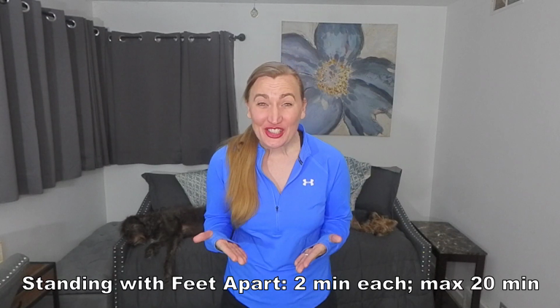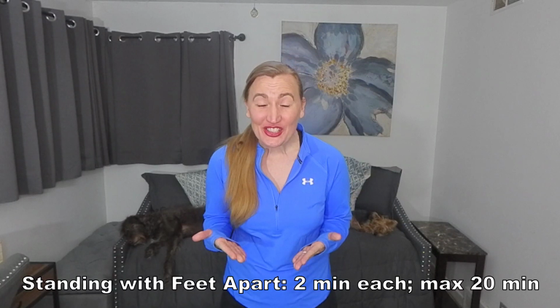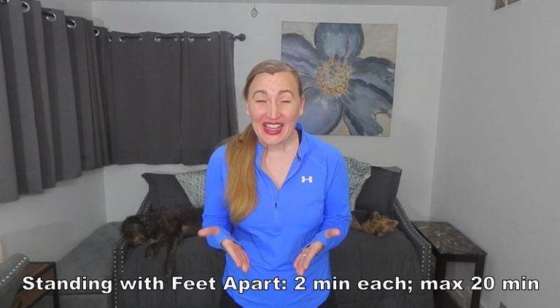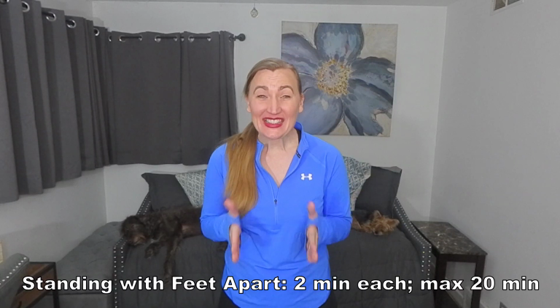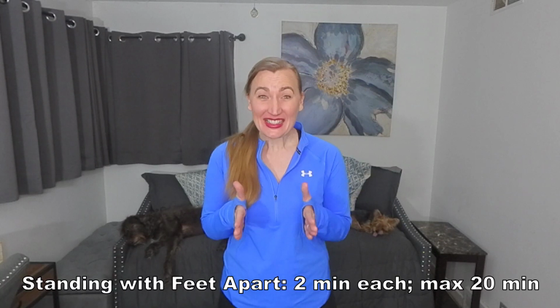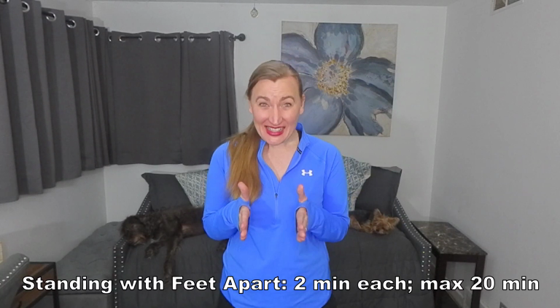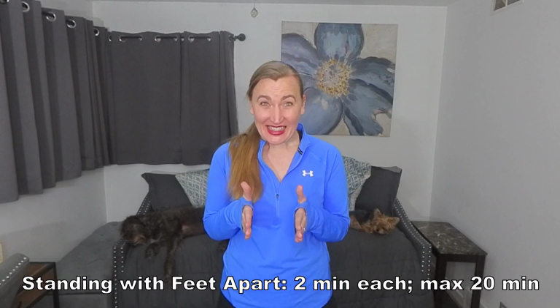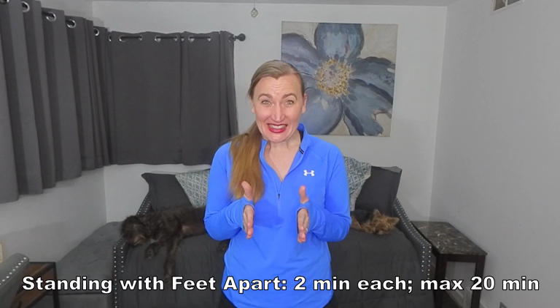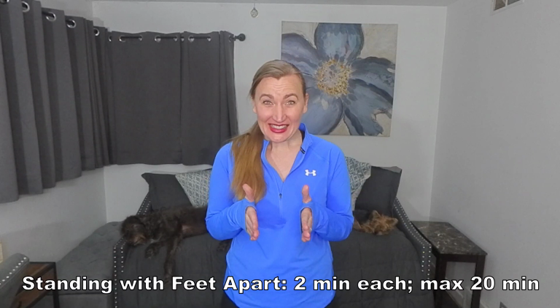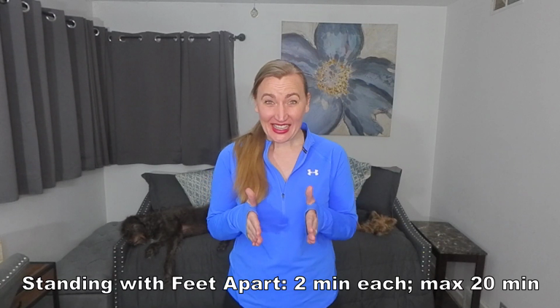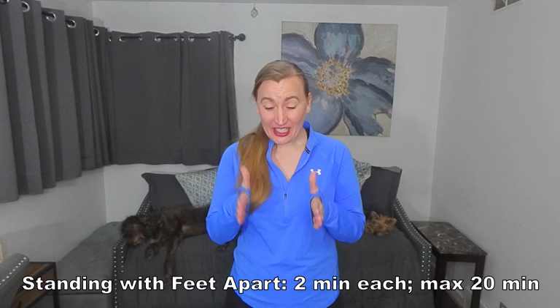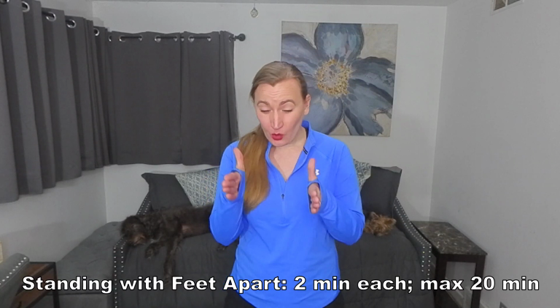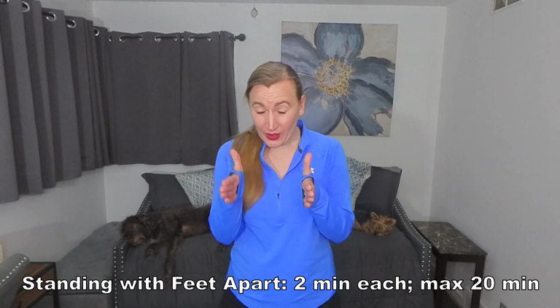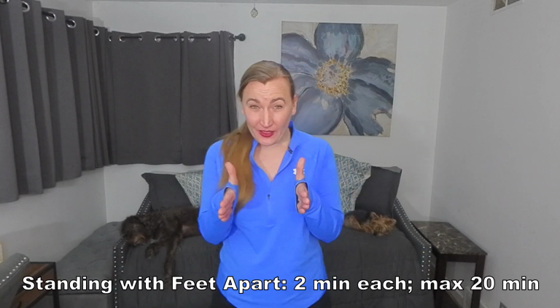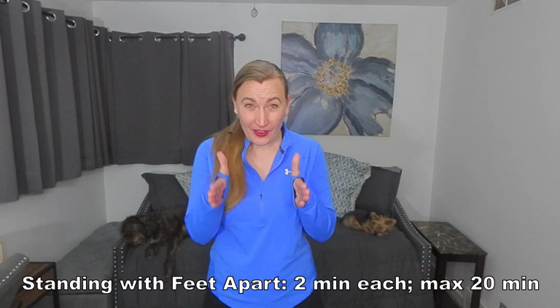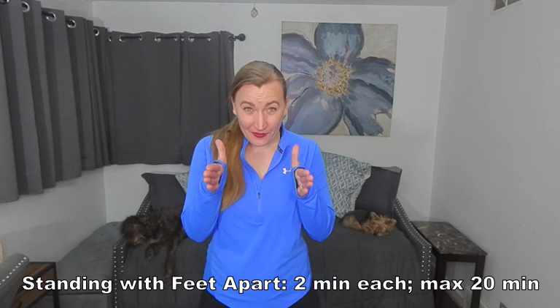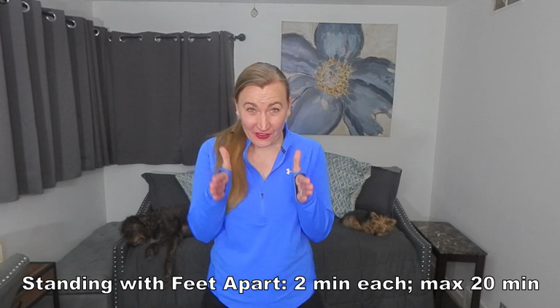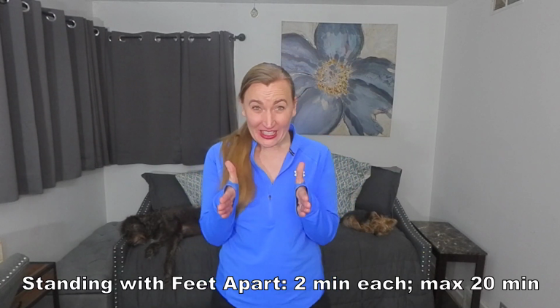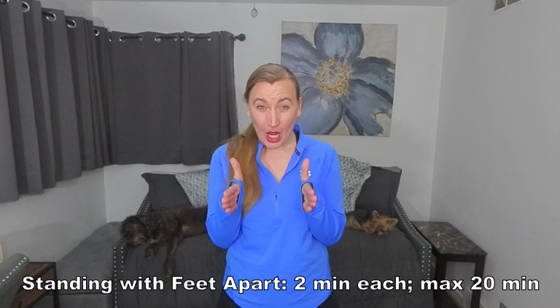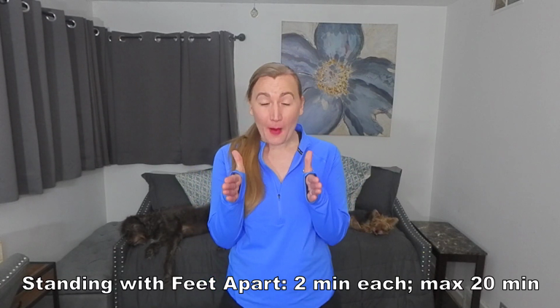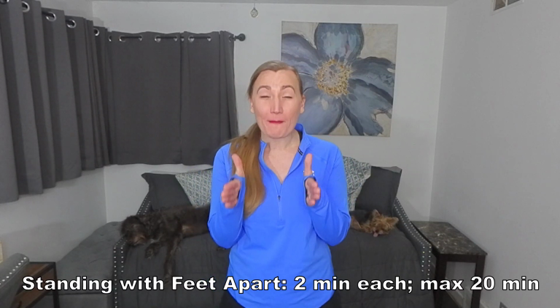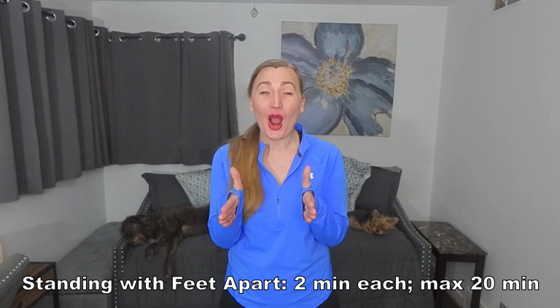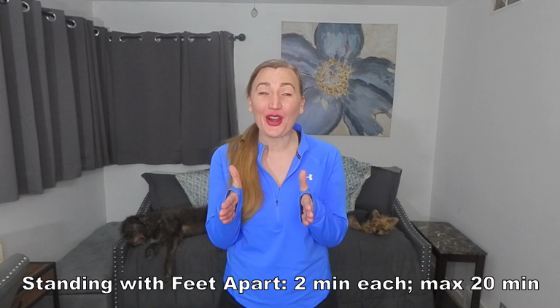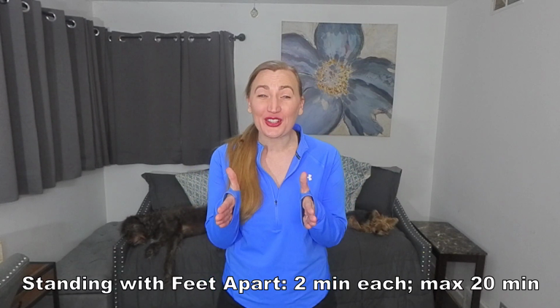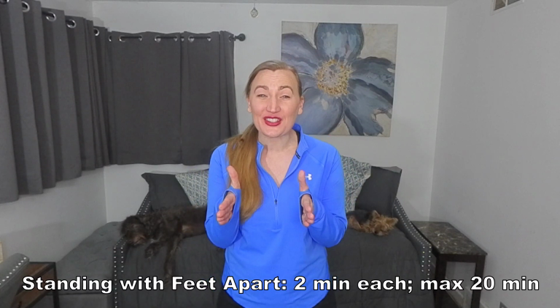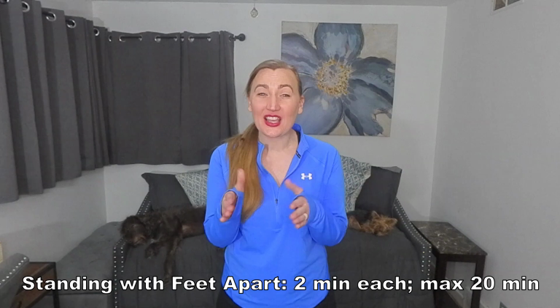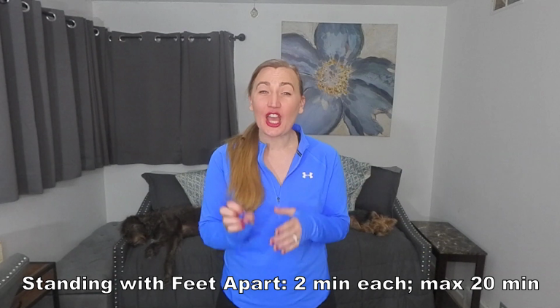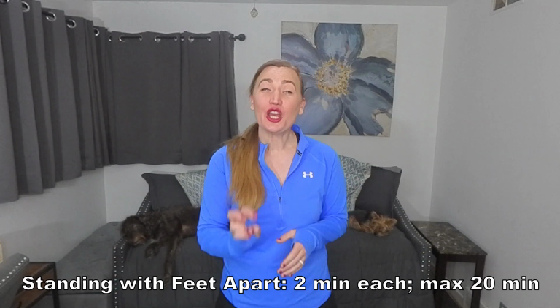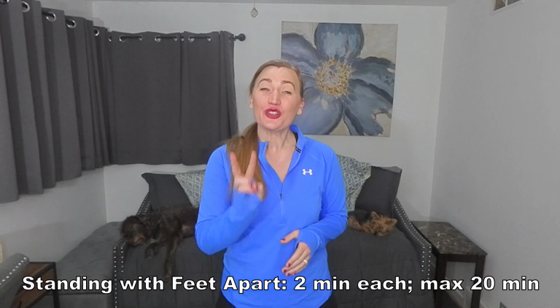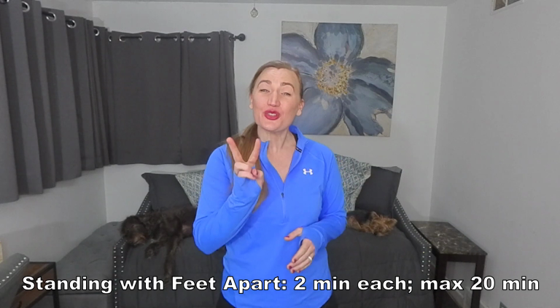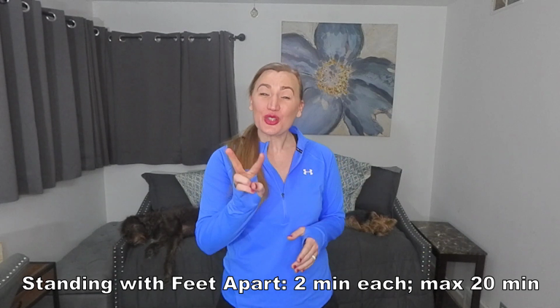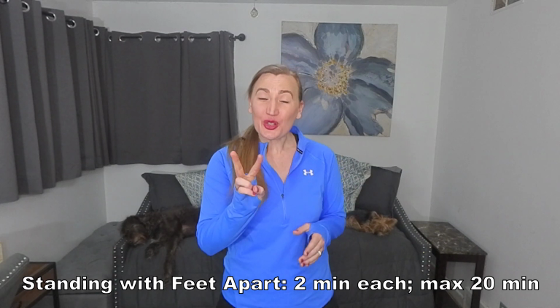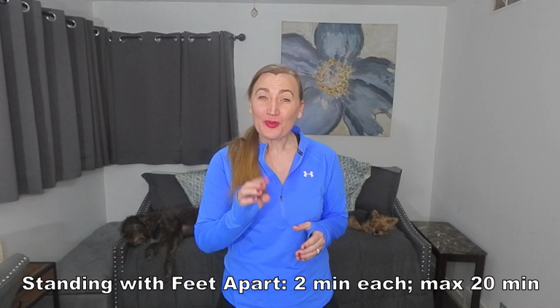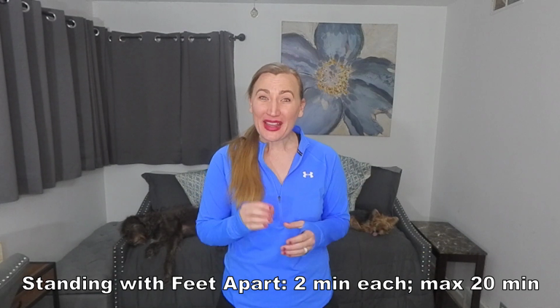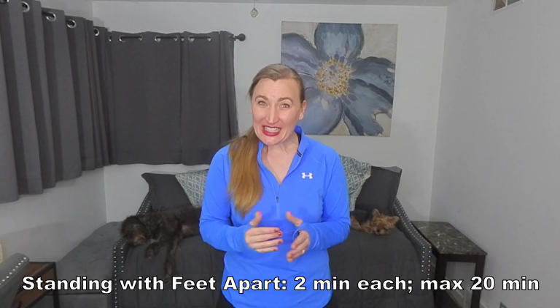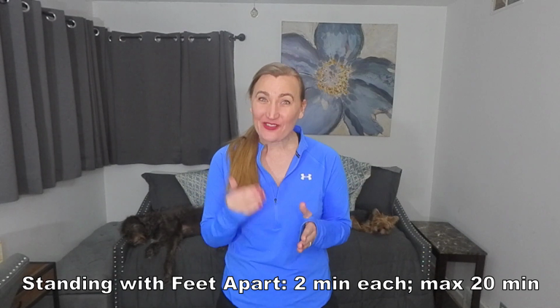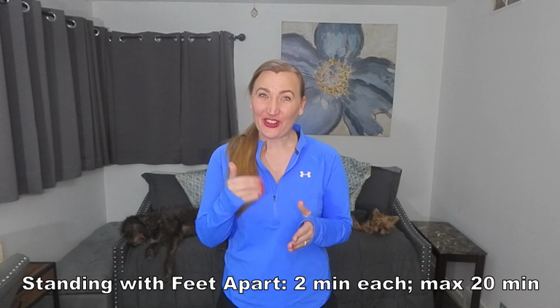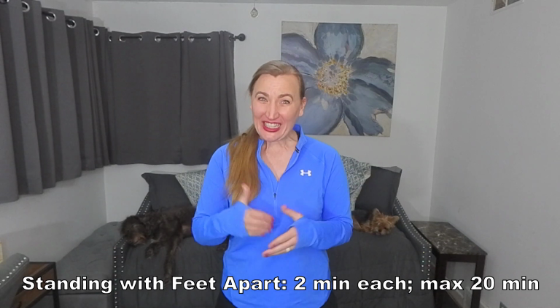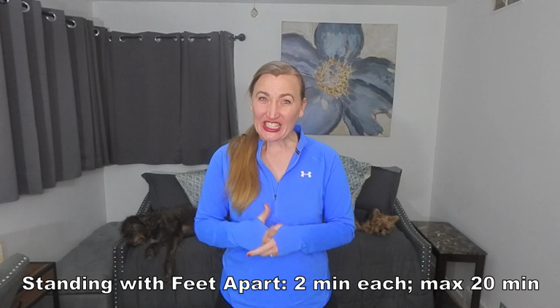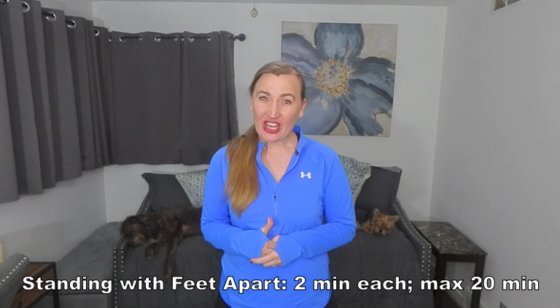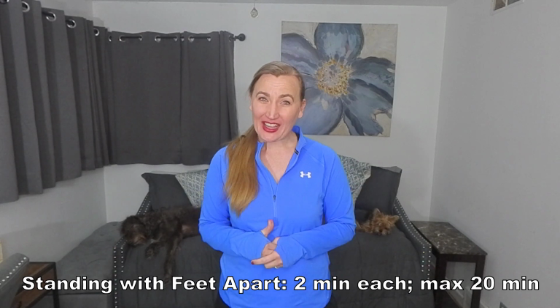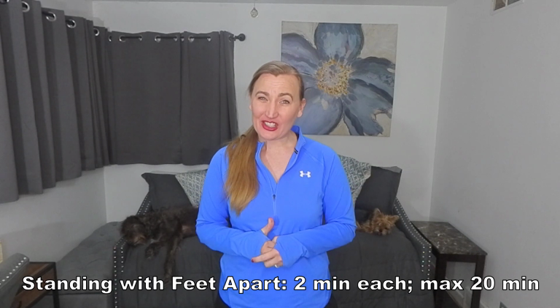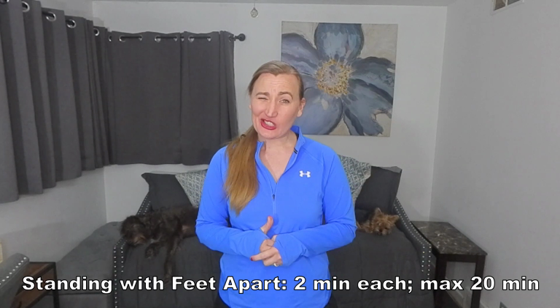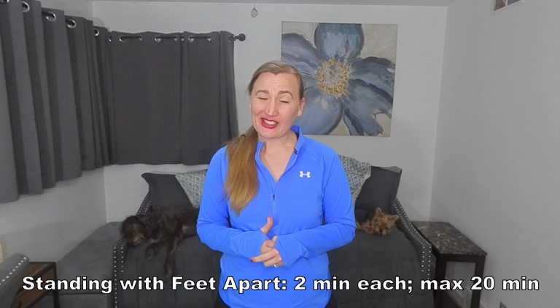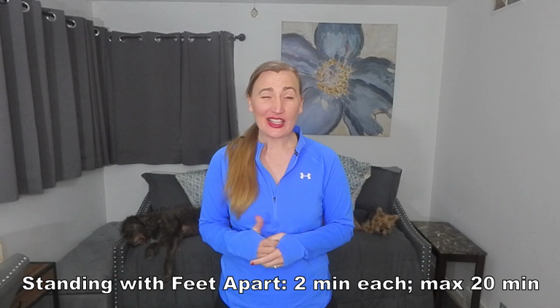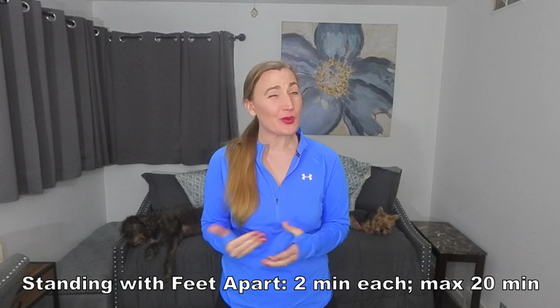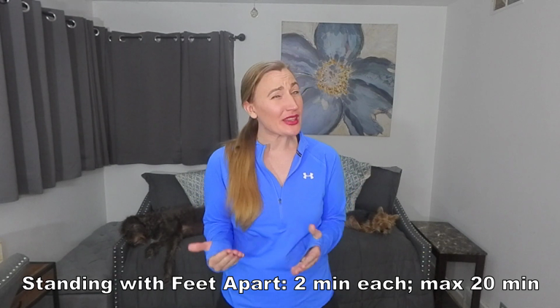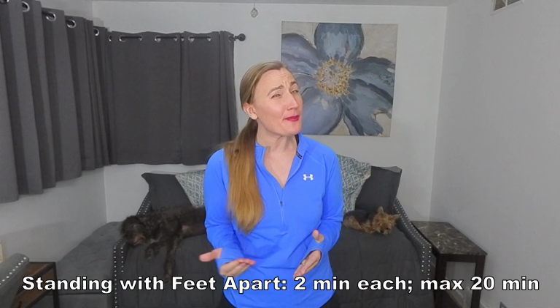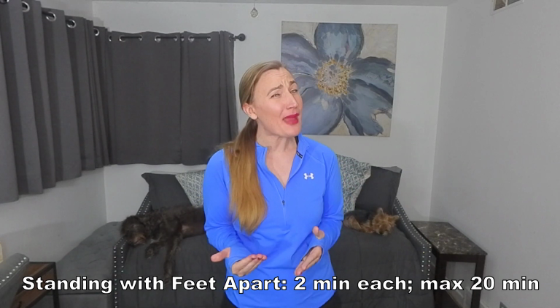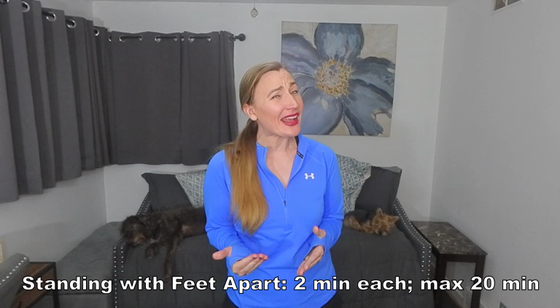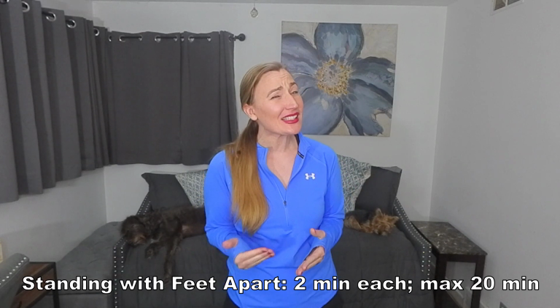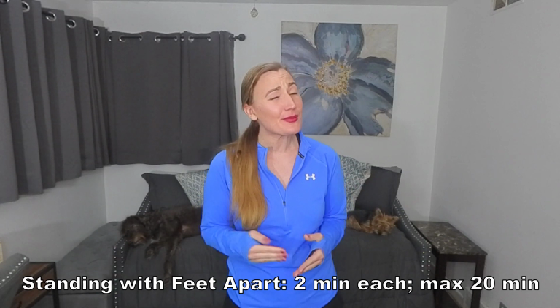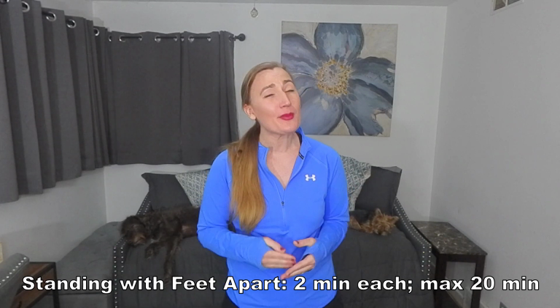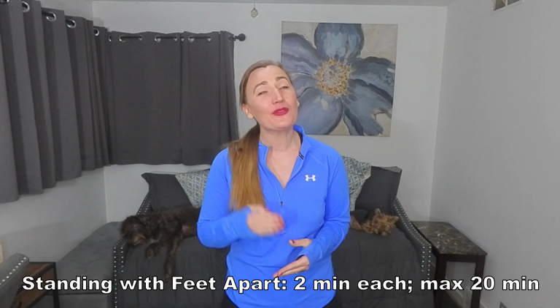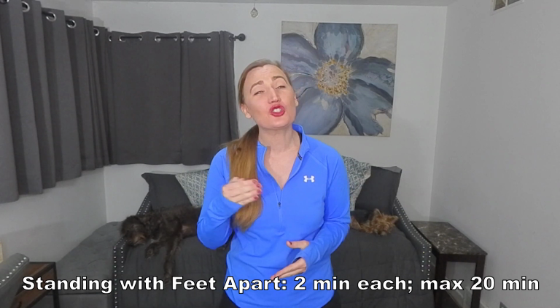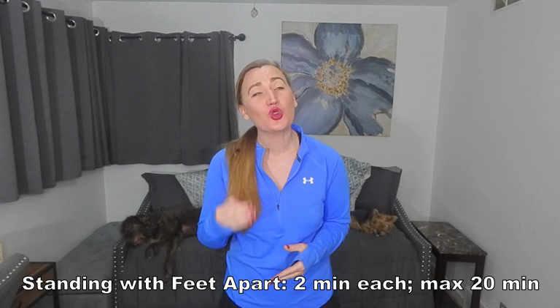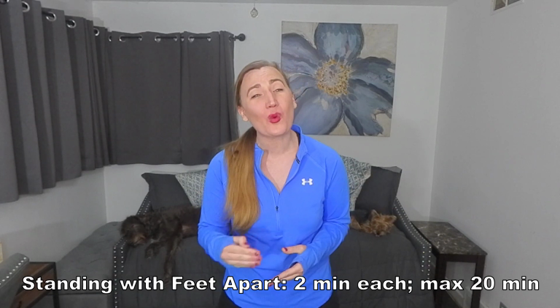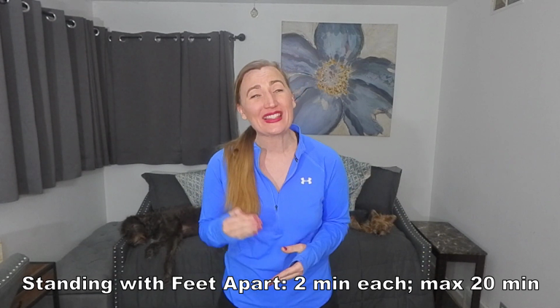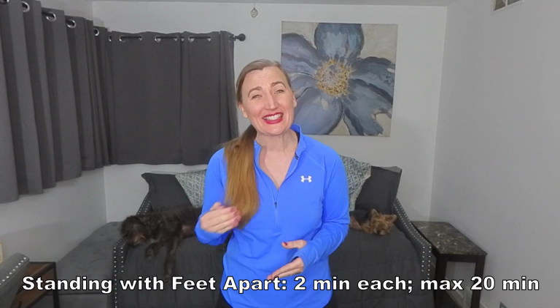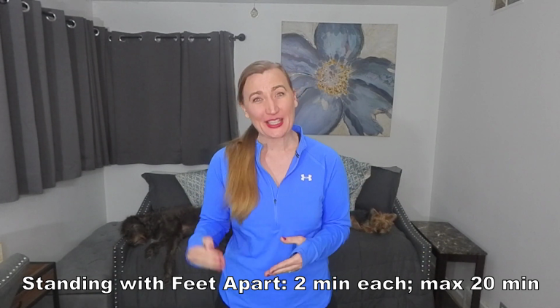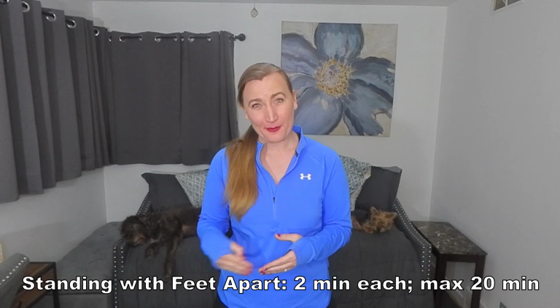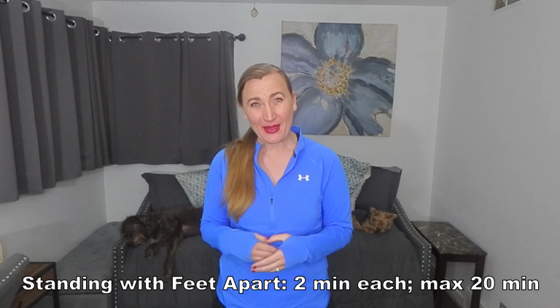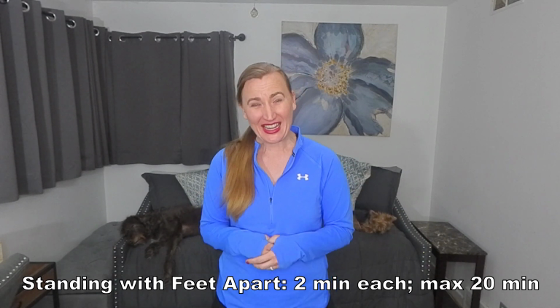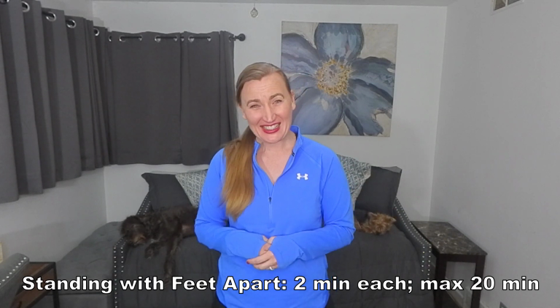Exercises in standing with the feet apart. Two minutes for each exercise with a maximum of 20 minutes.